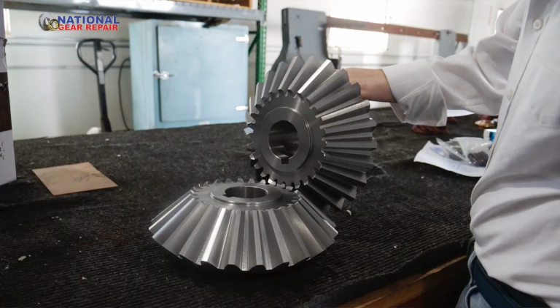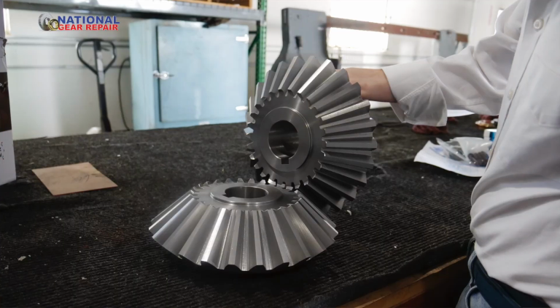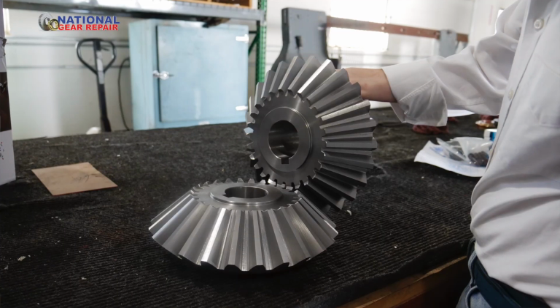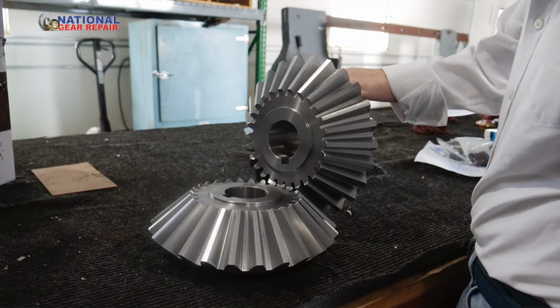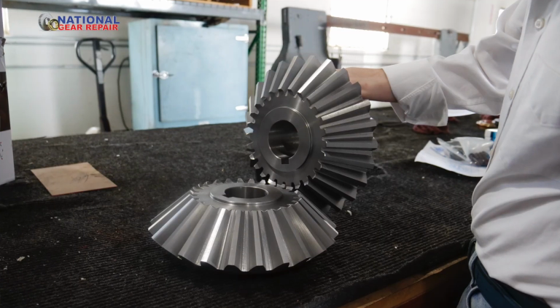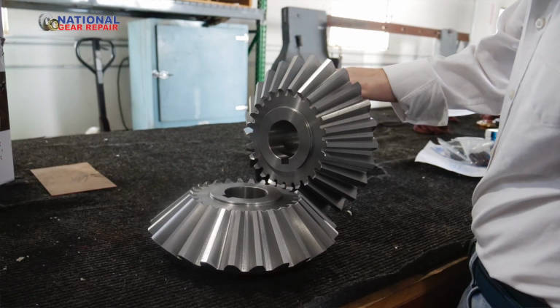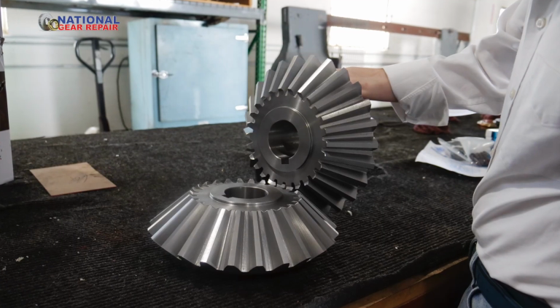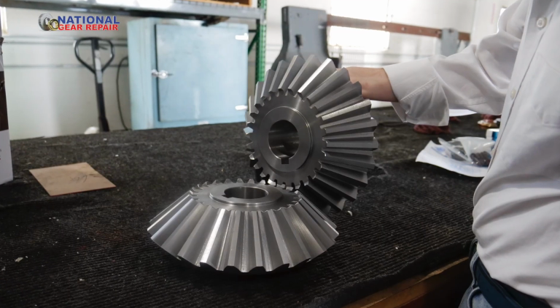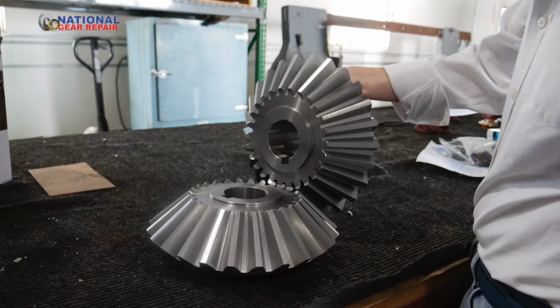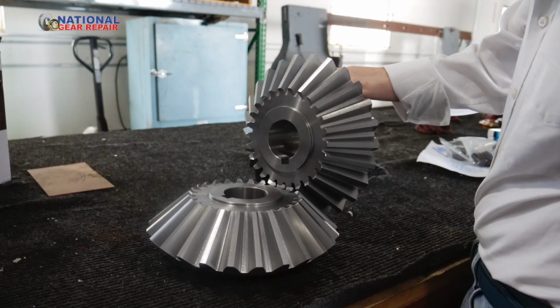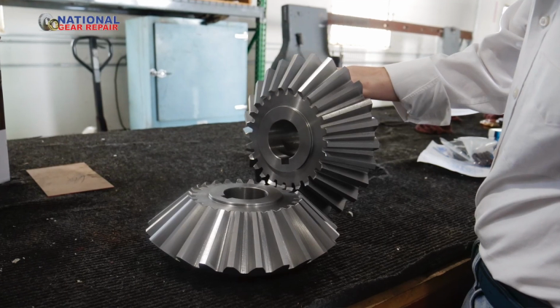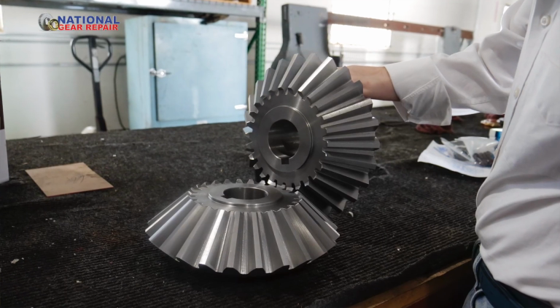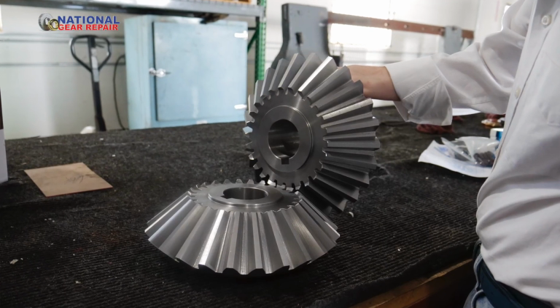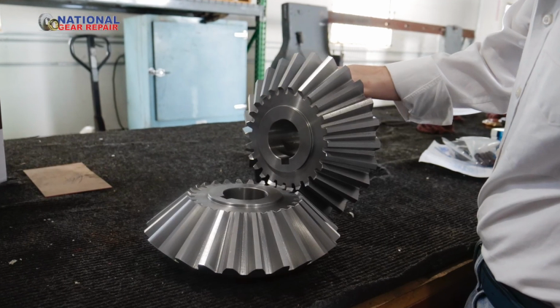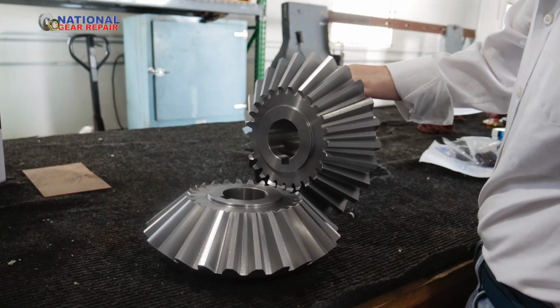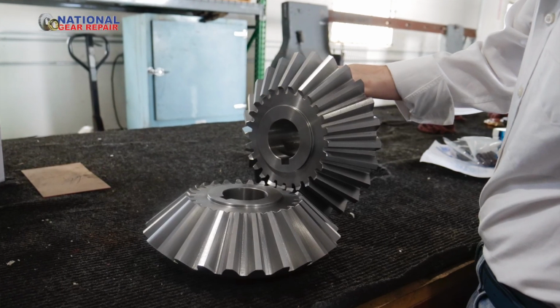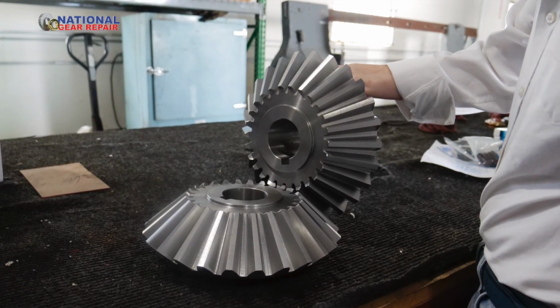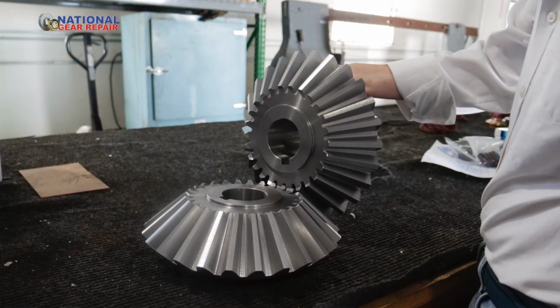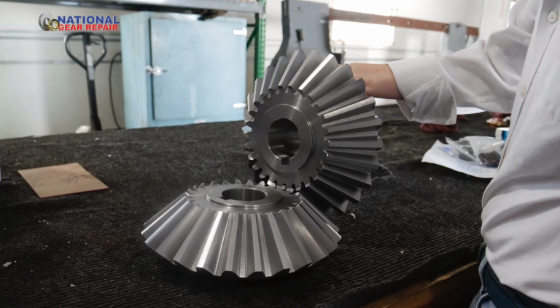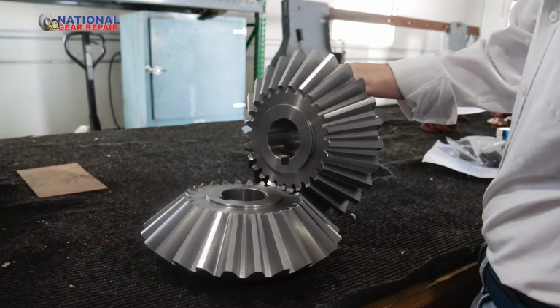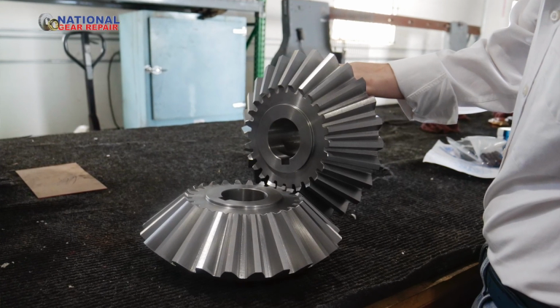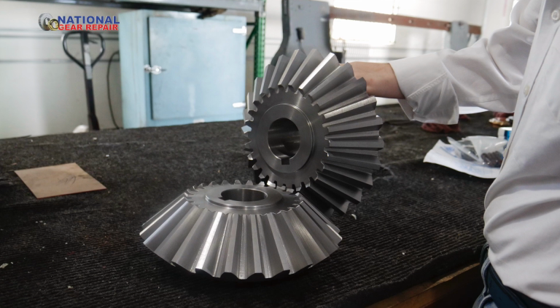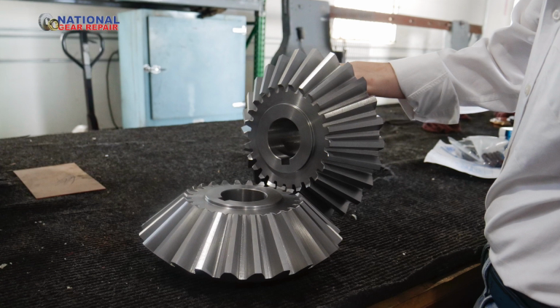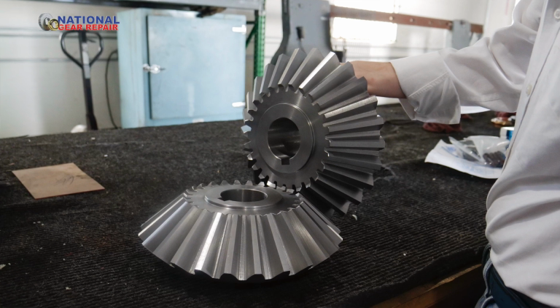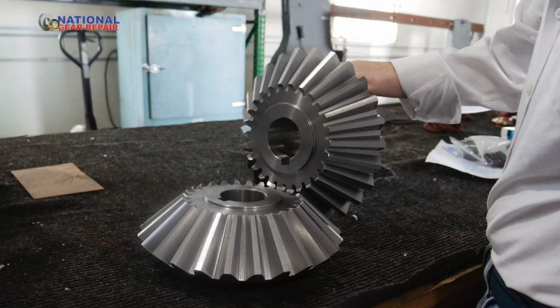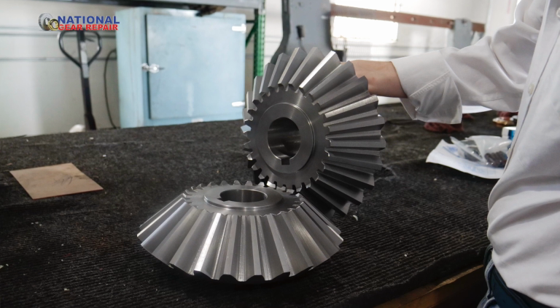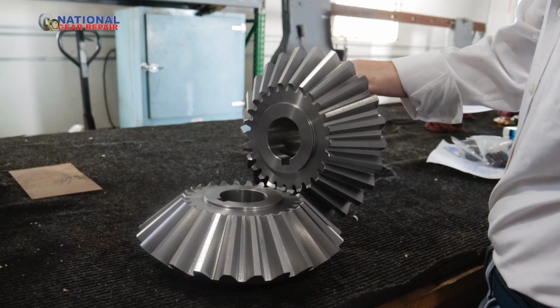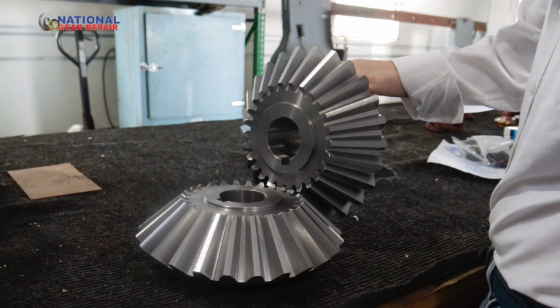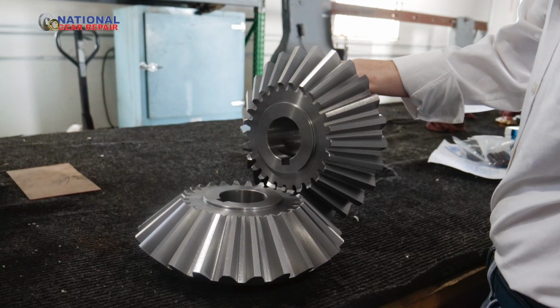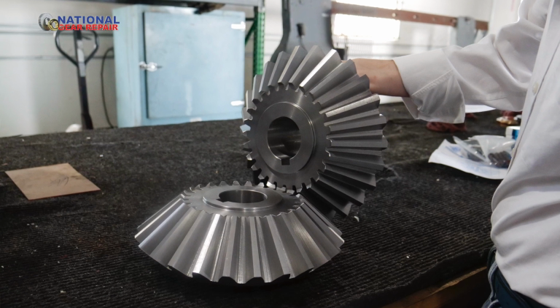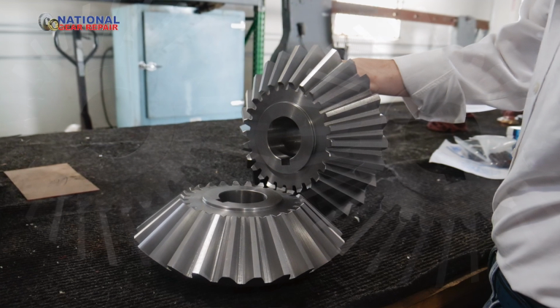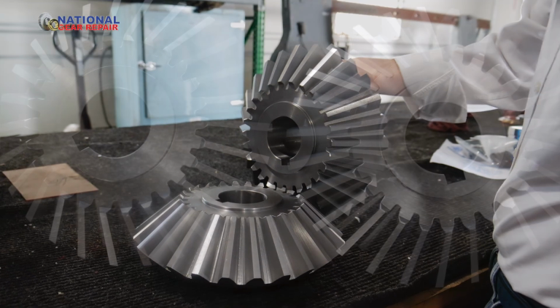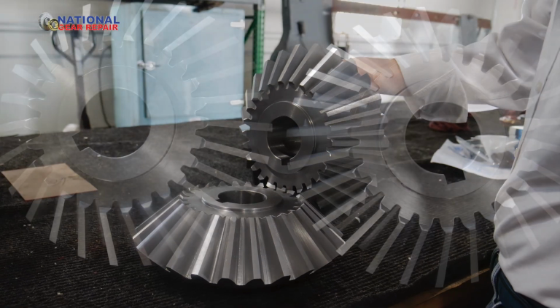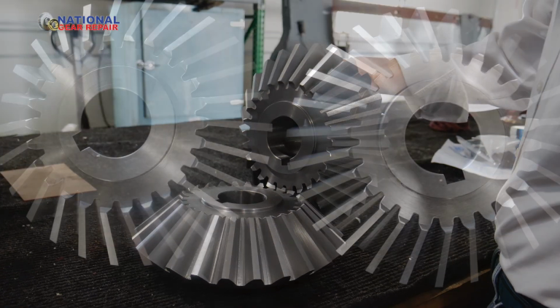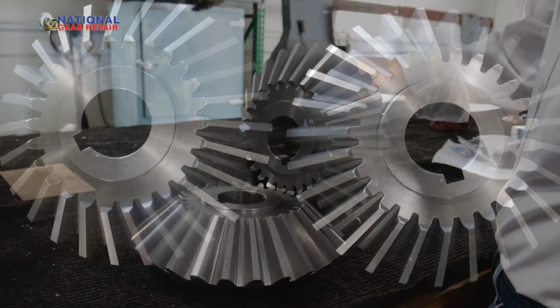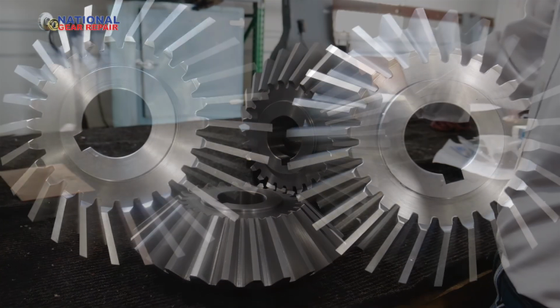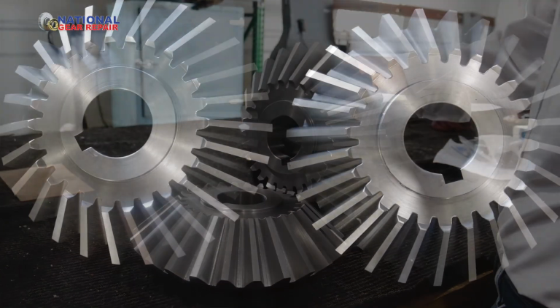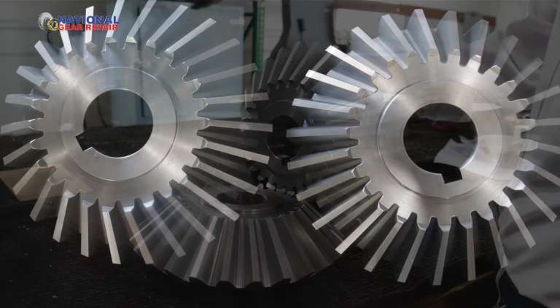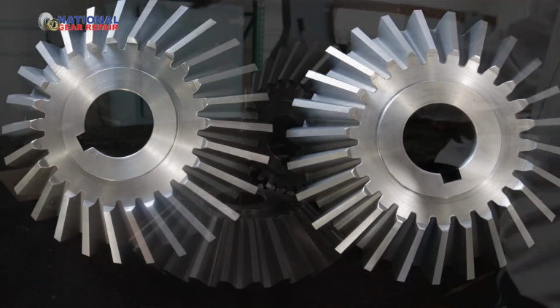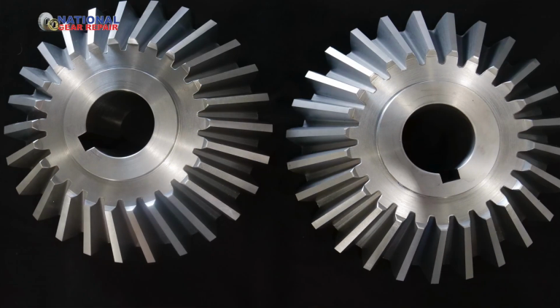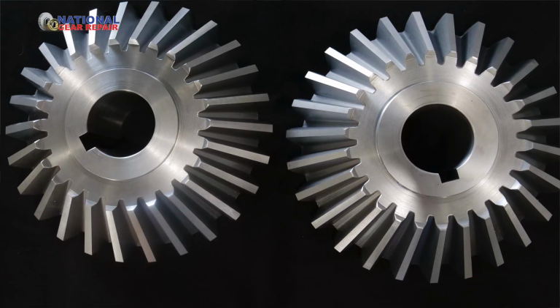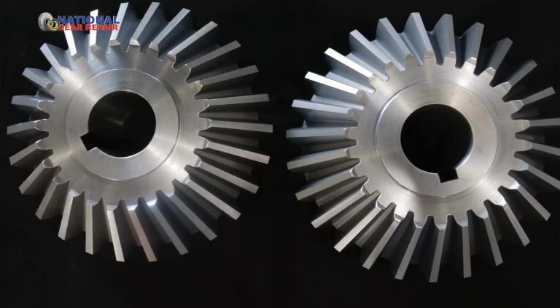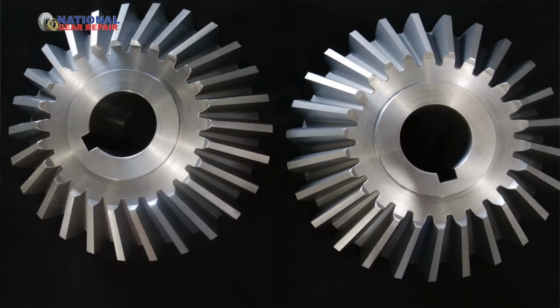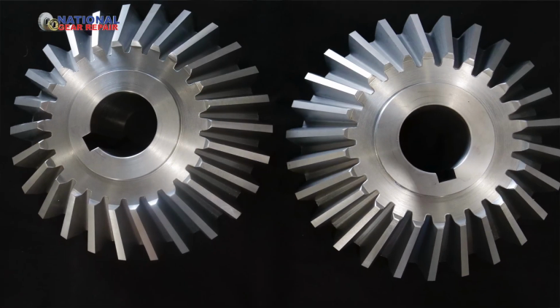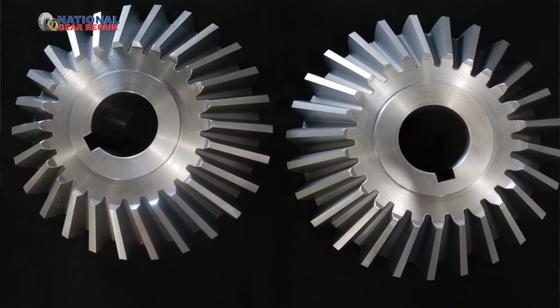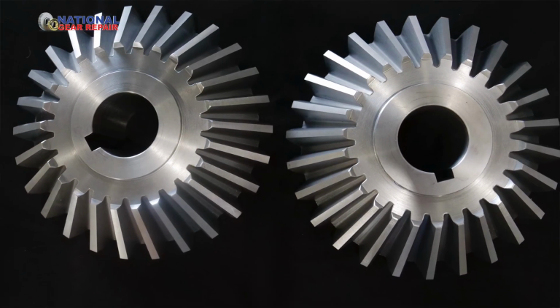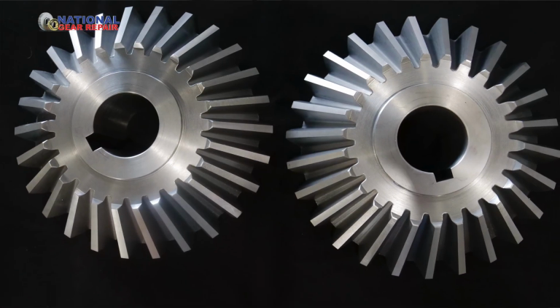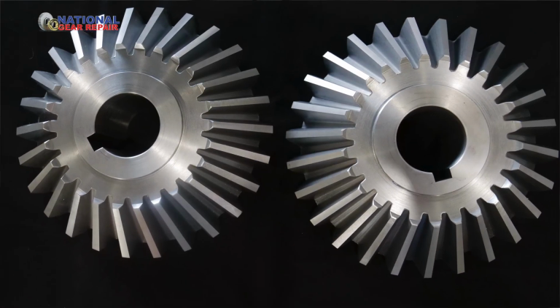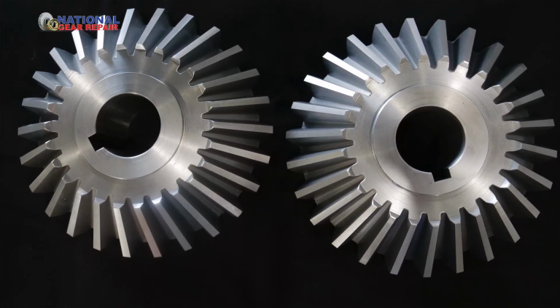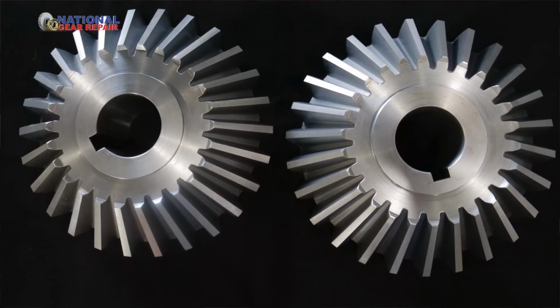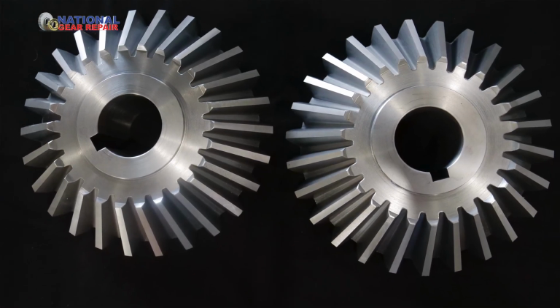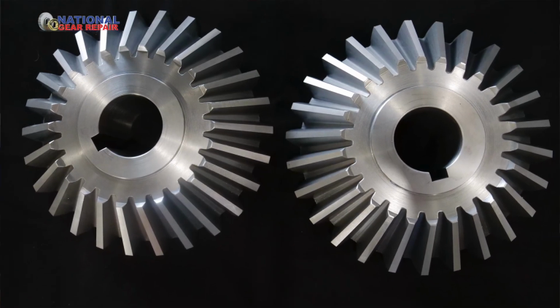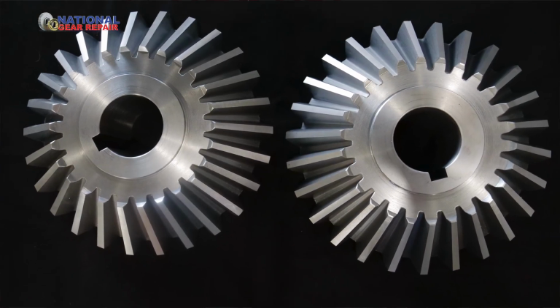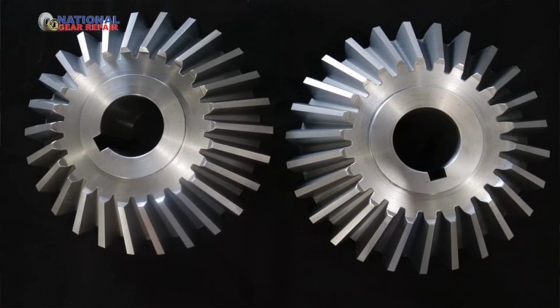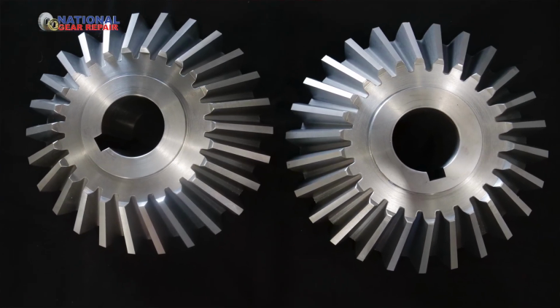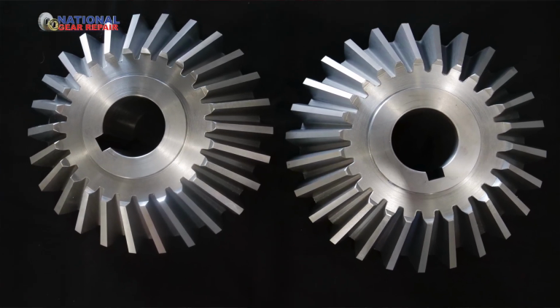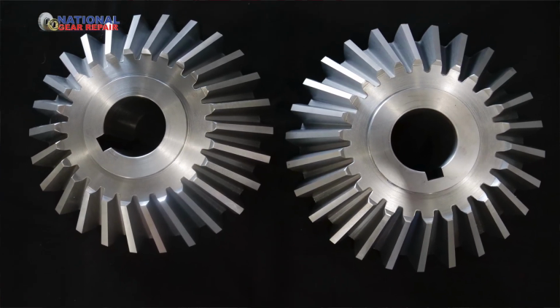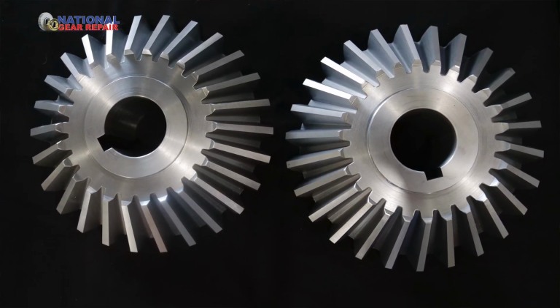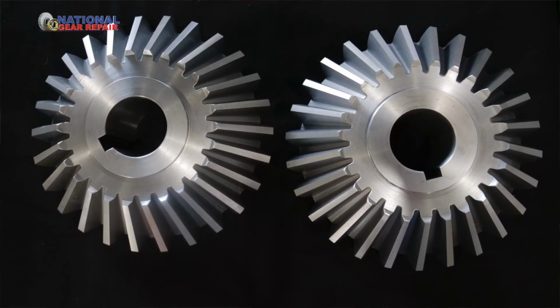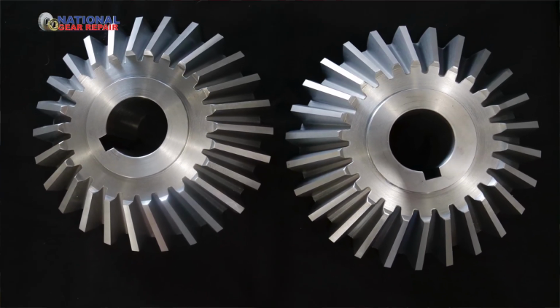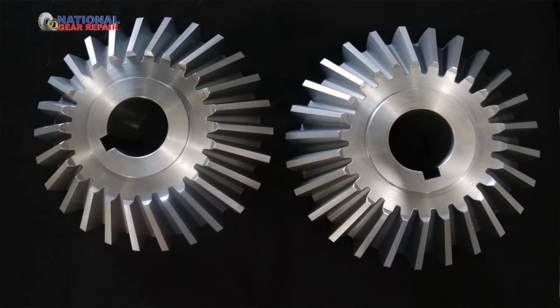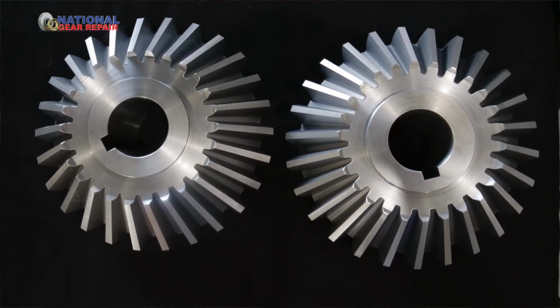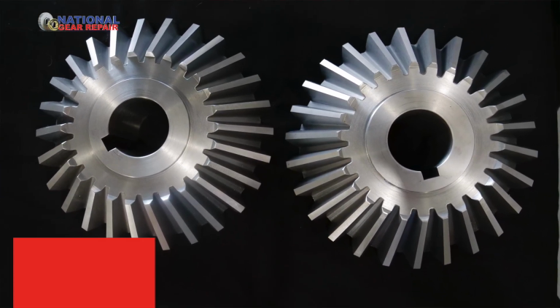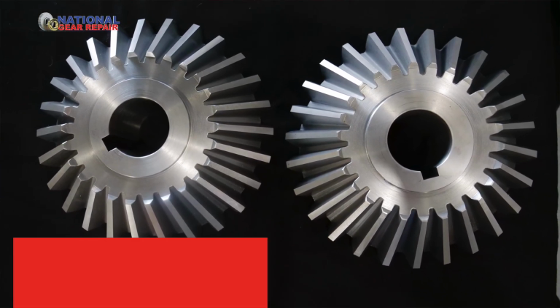And then you have yourself a good gear that's been carburized and hardened. These gears have been relapped and they're ready to rock and roll.